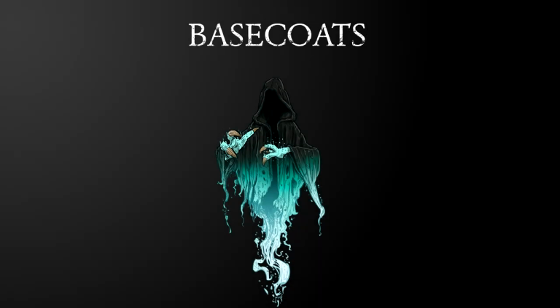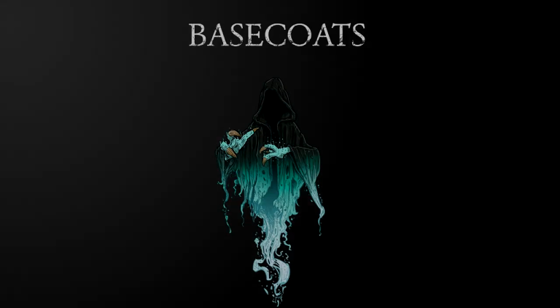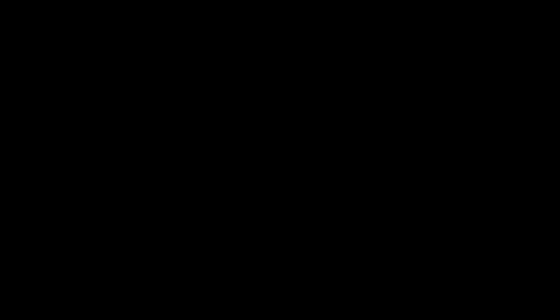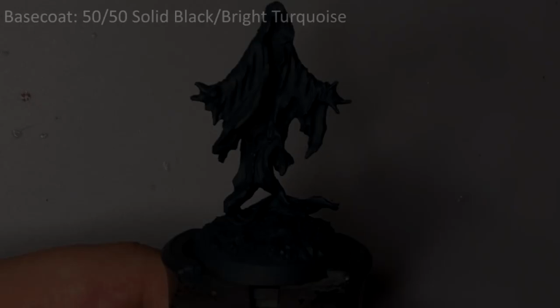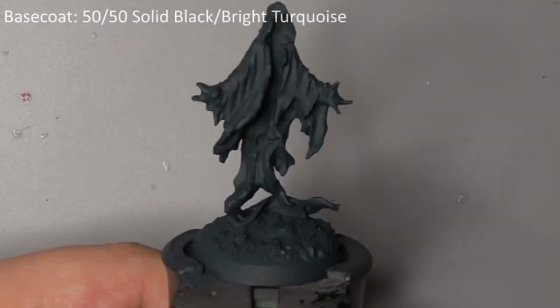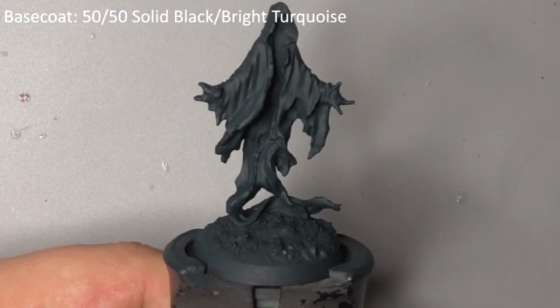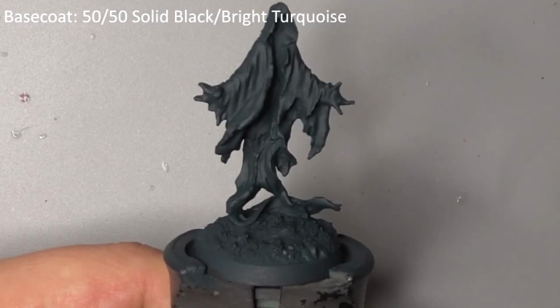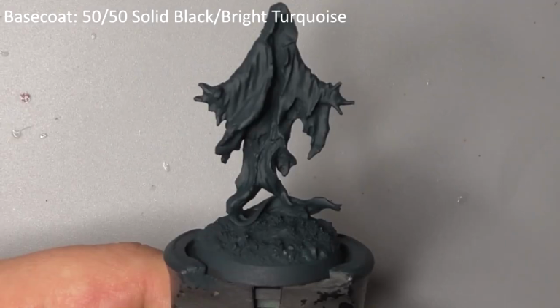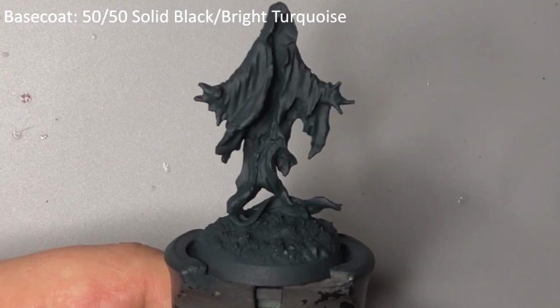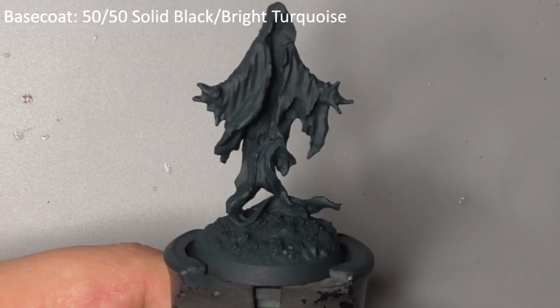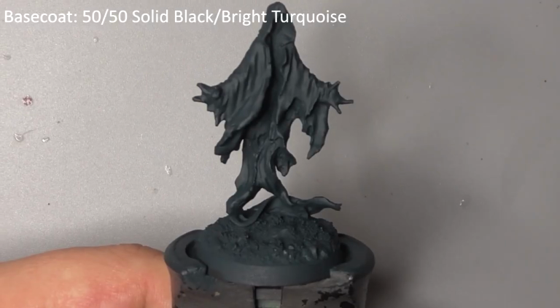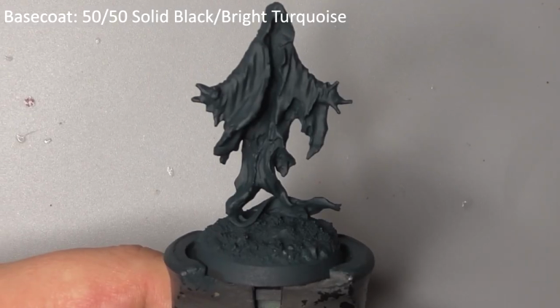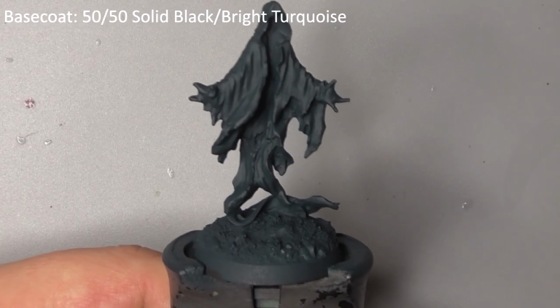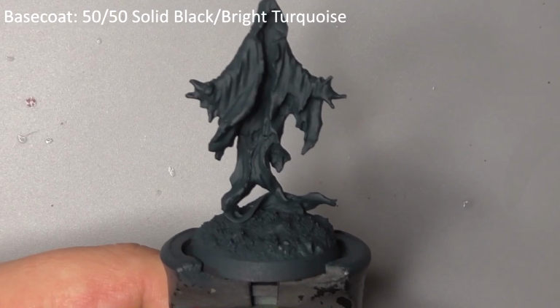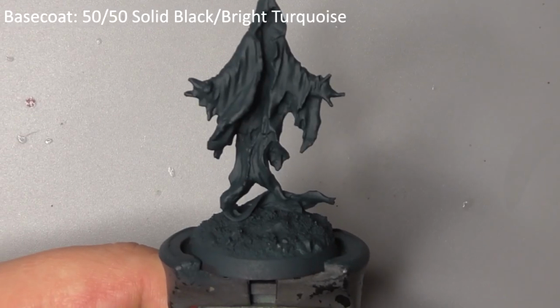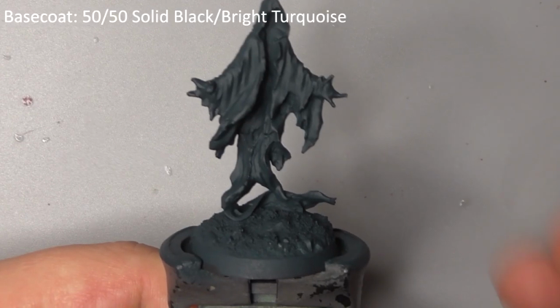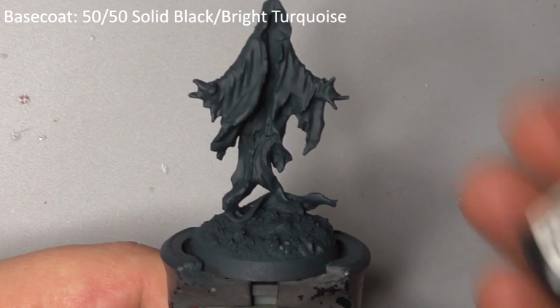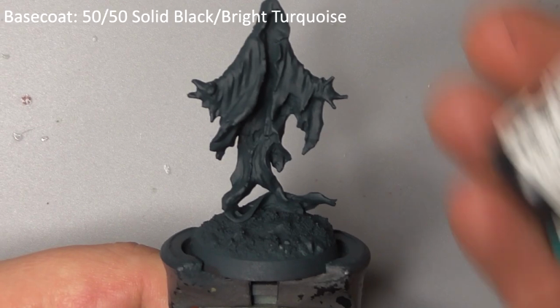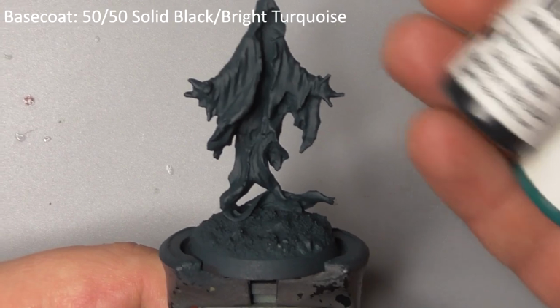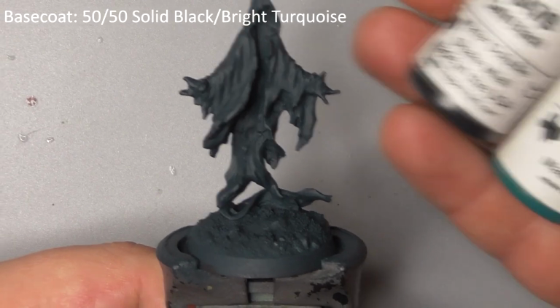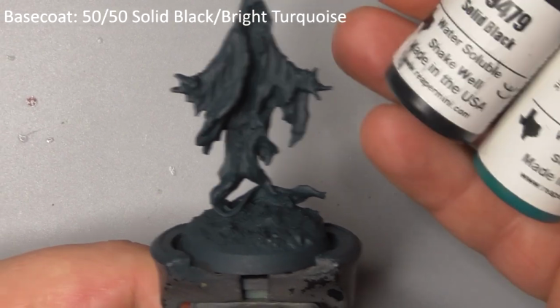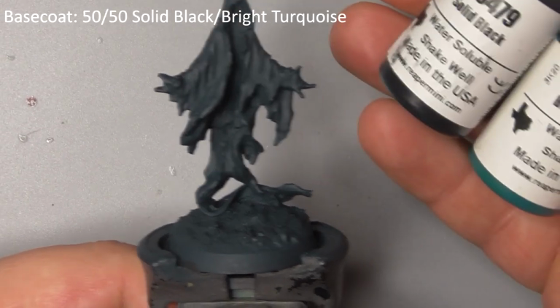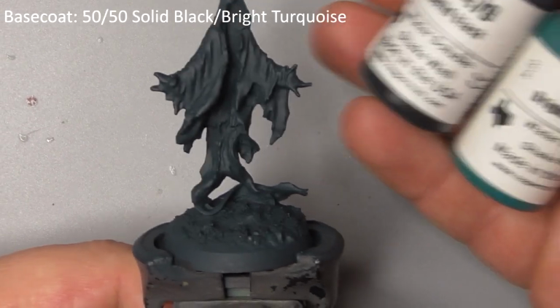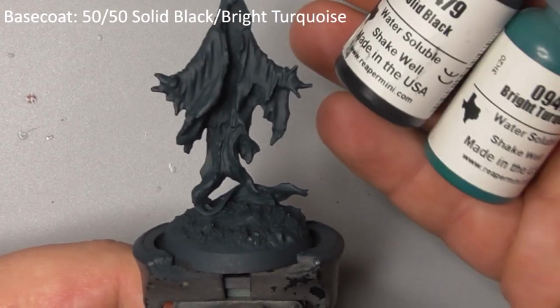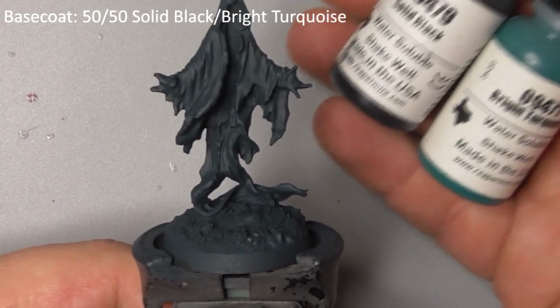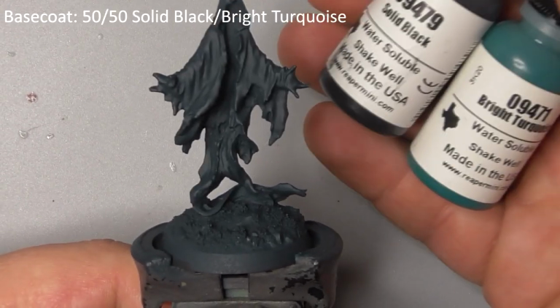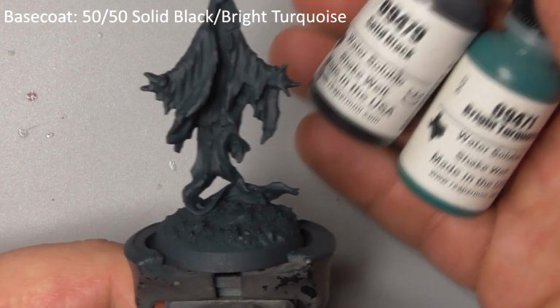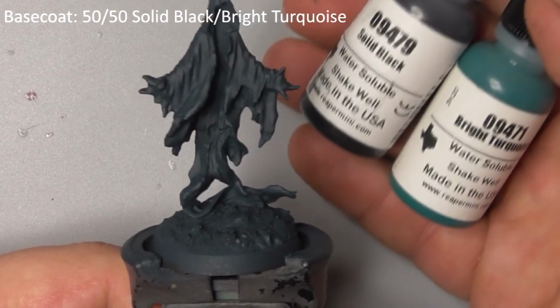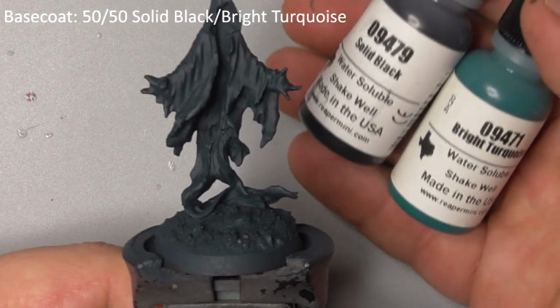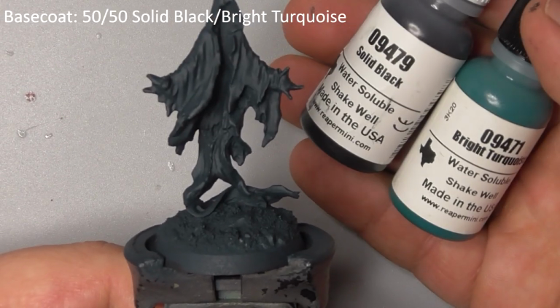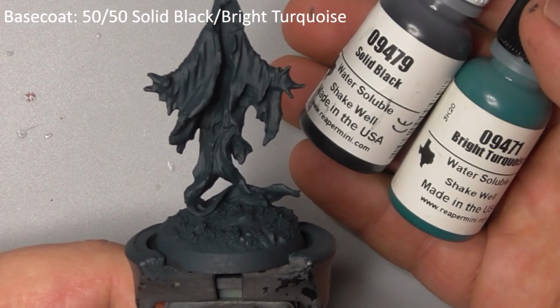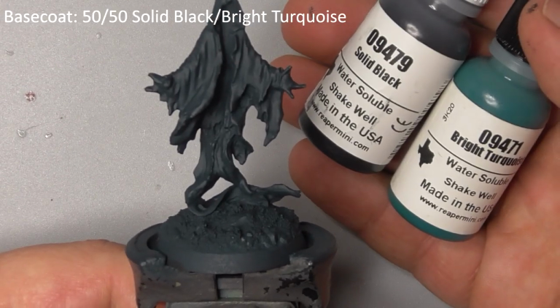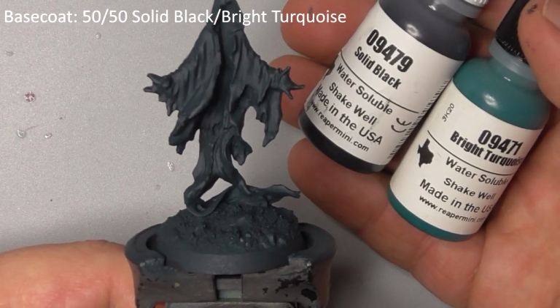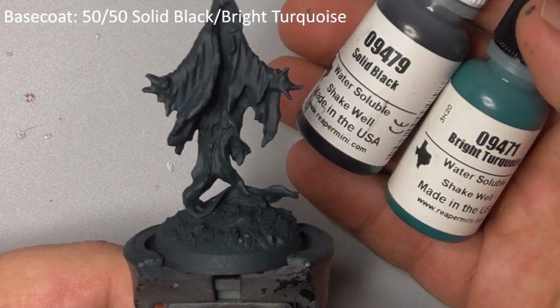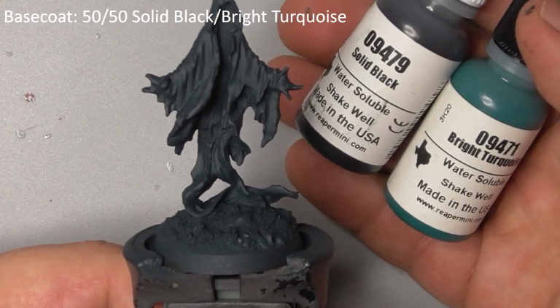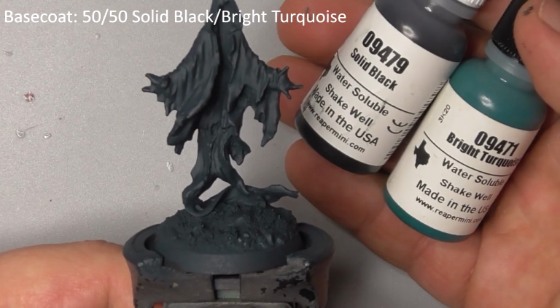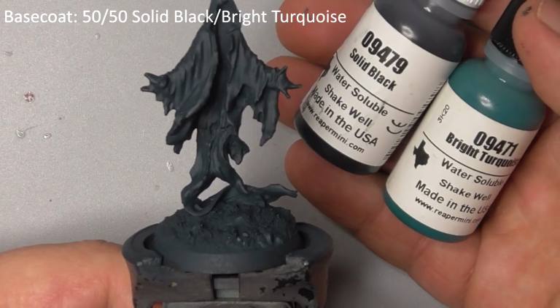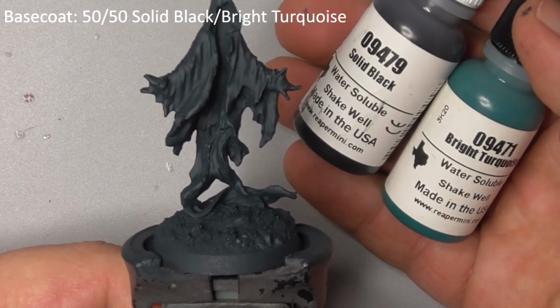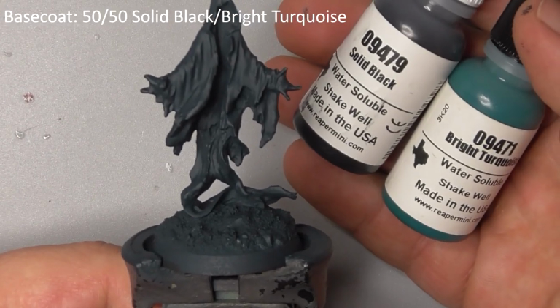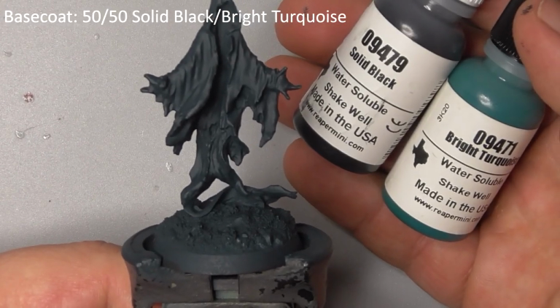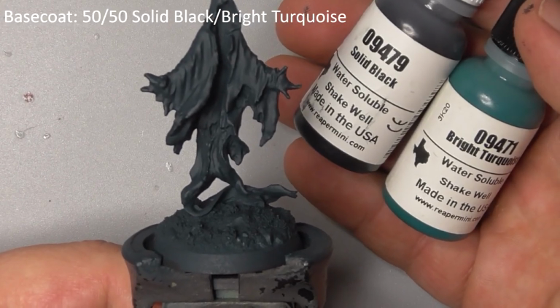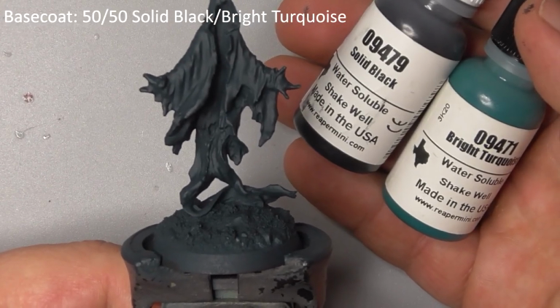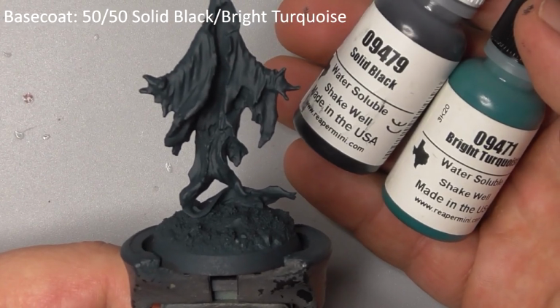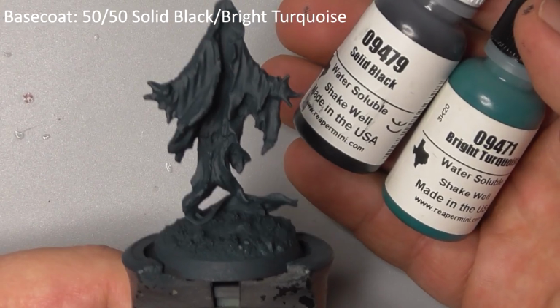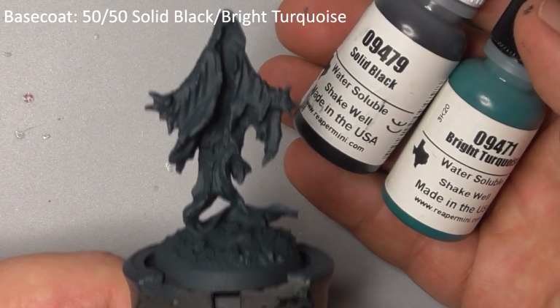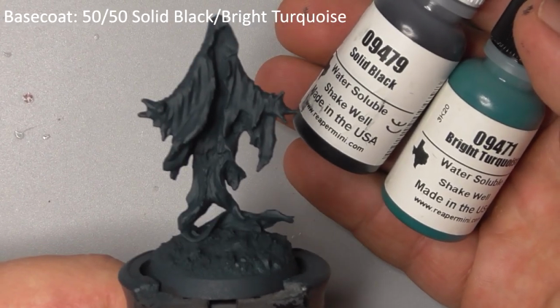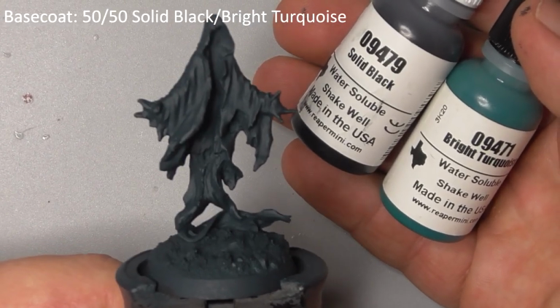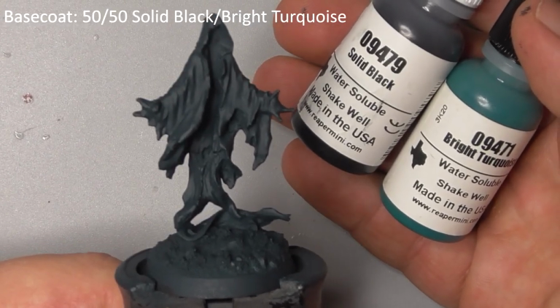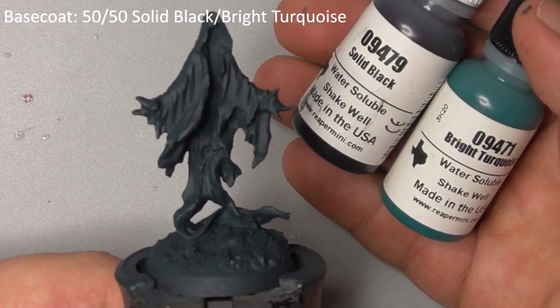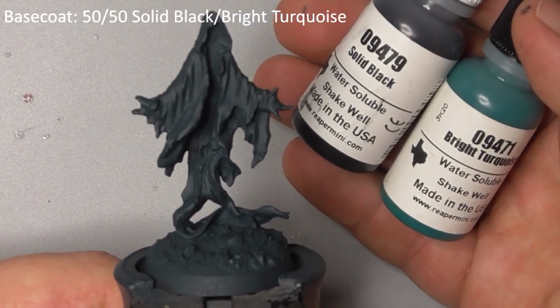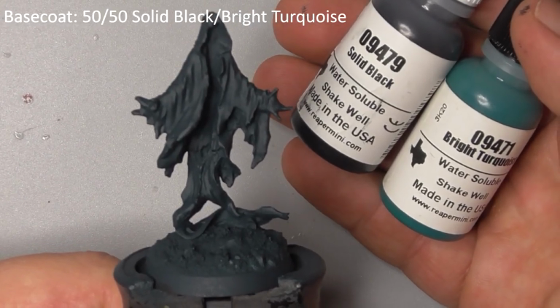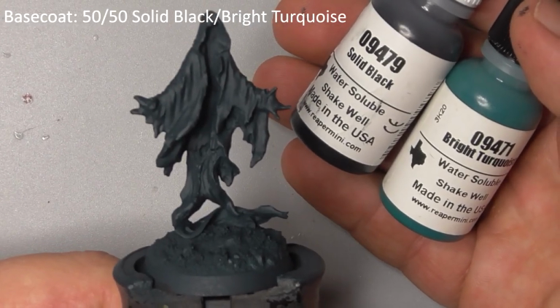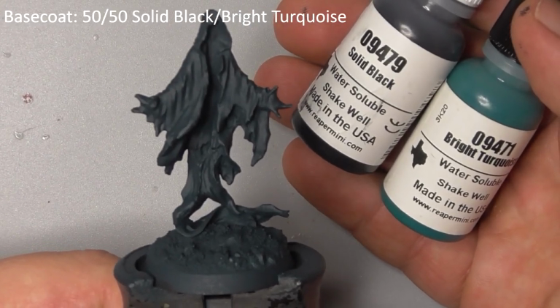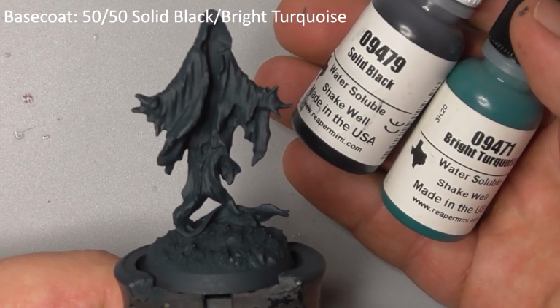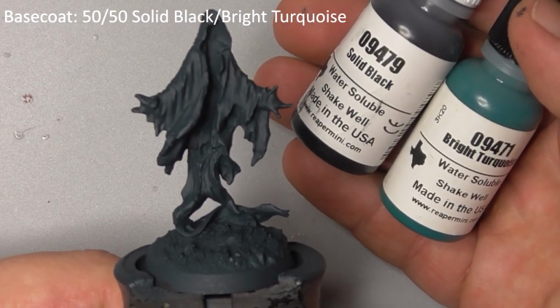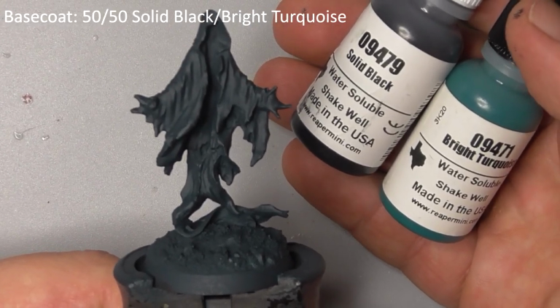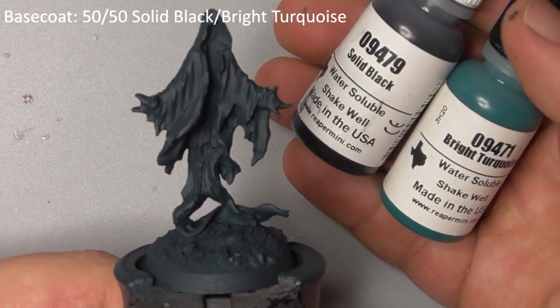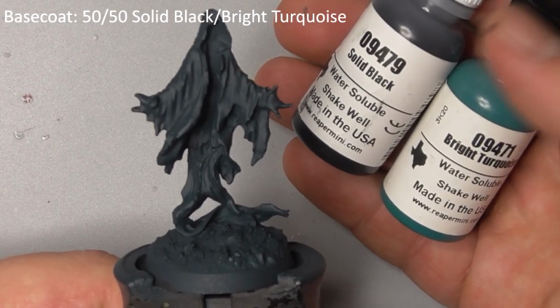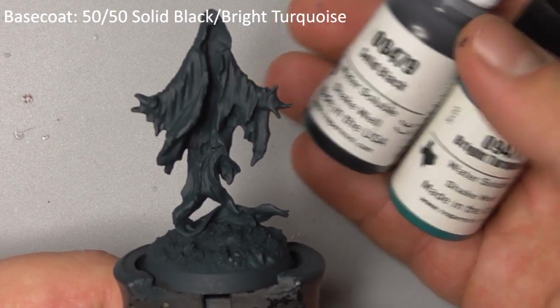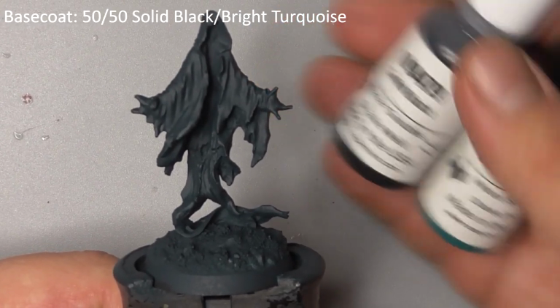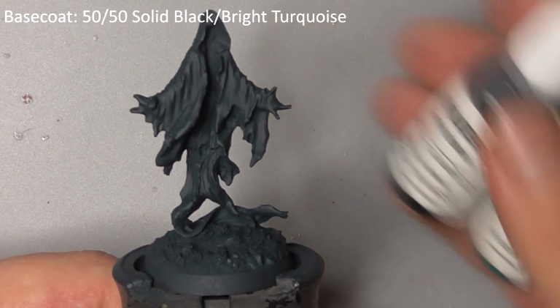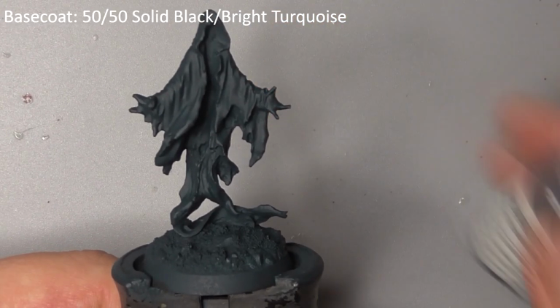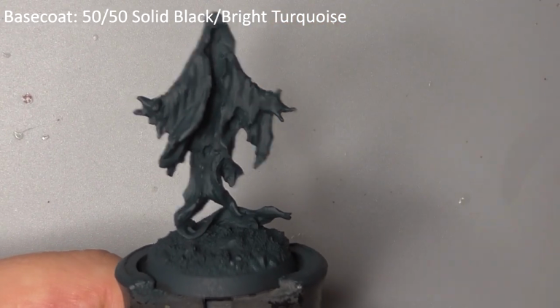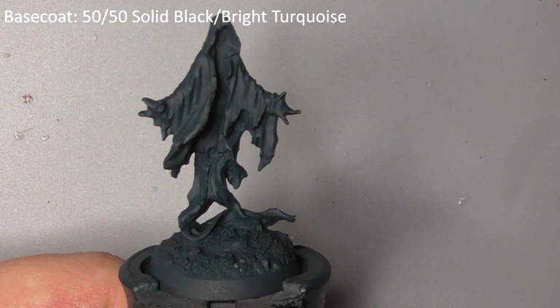I've base coated the whole model with a mix of solid black and bright turquoise. I've used my airbrush for this but you can do it by hand if you prefer.